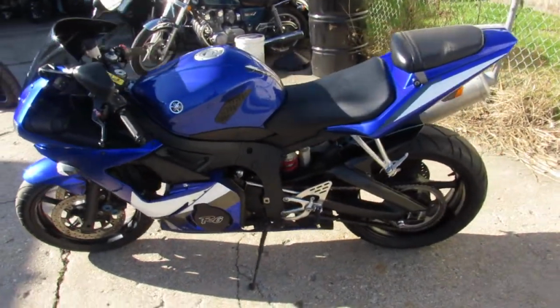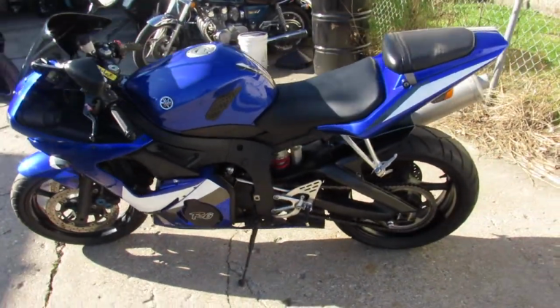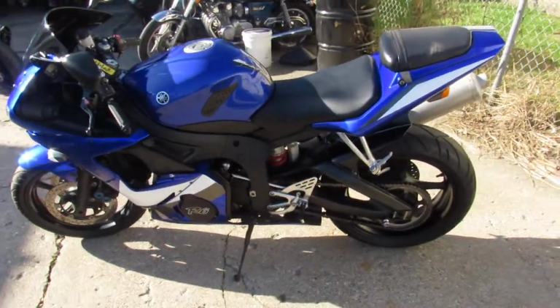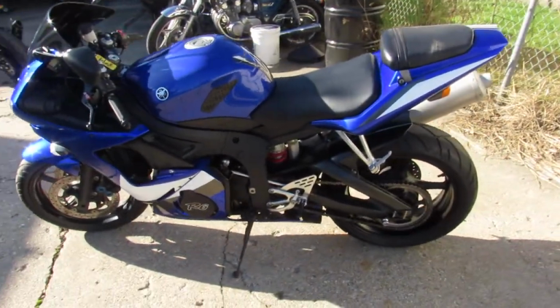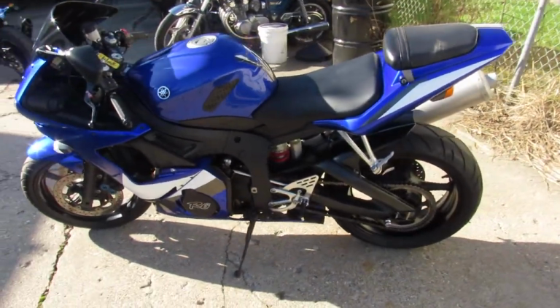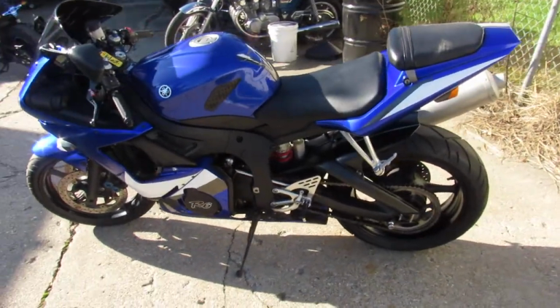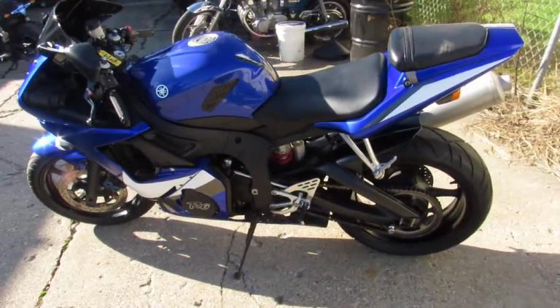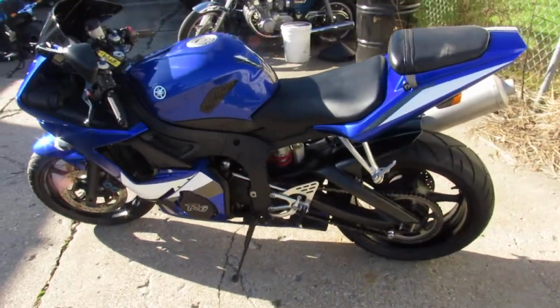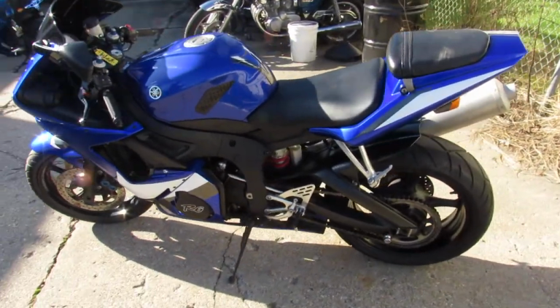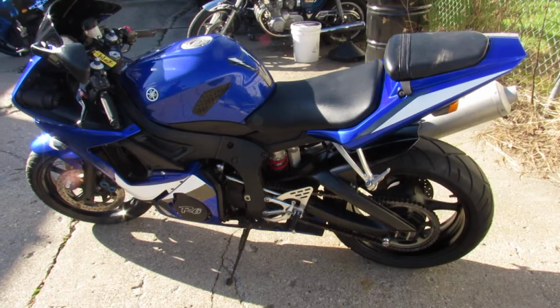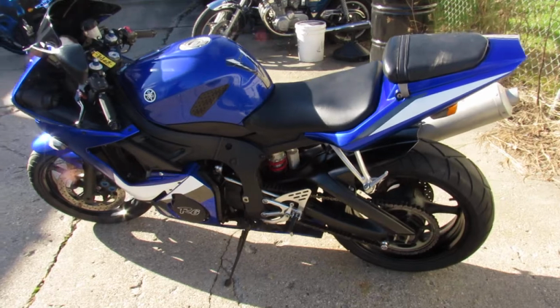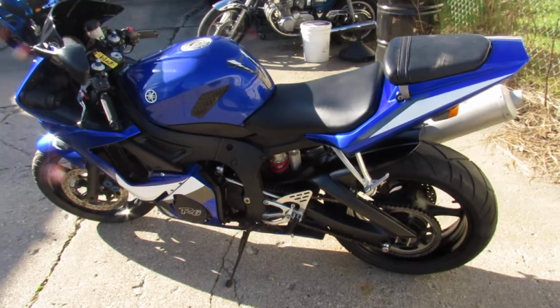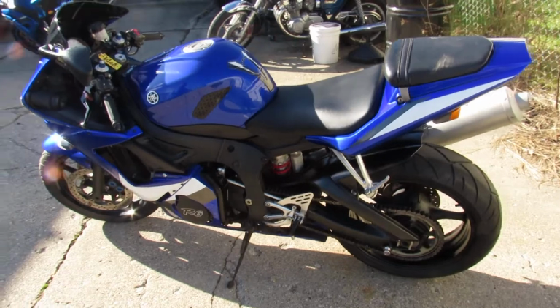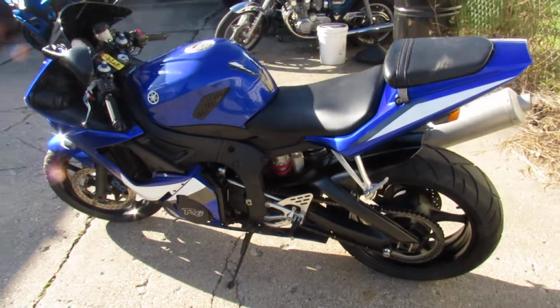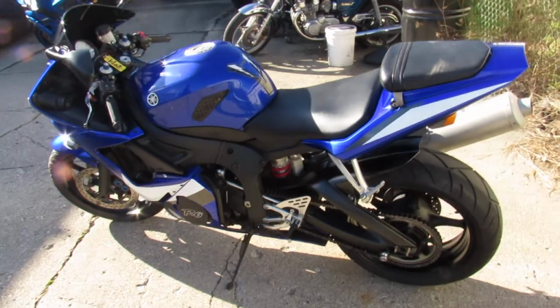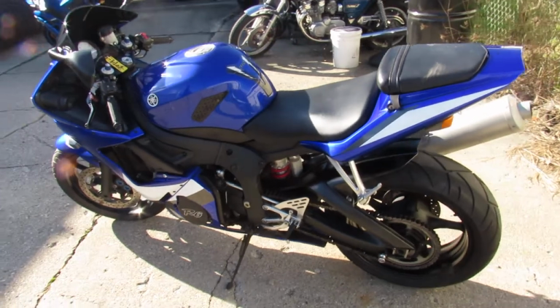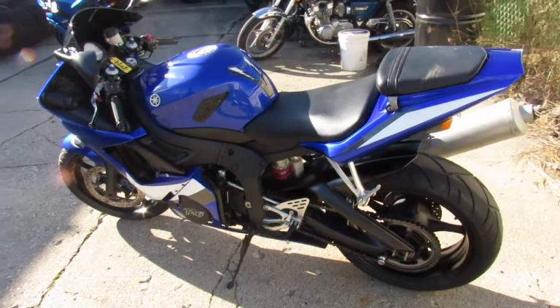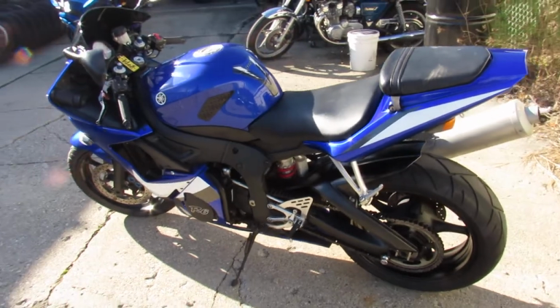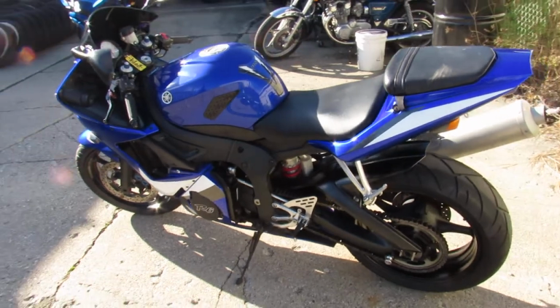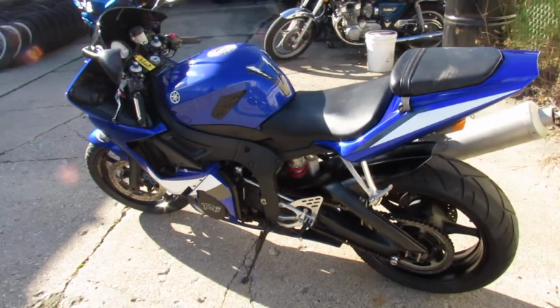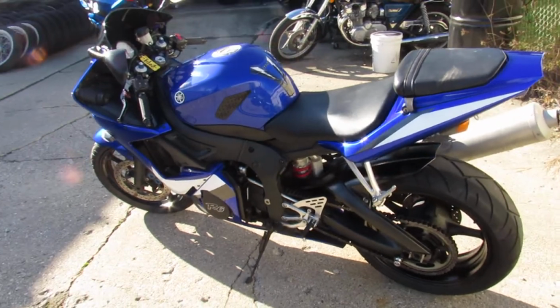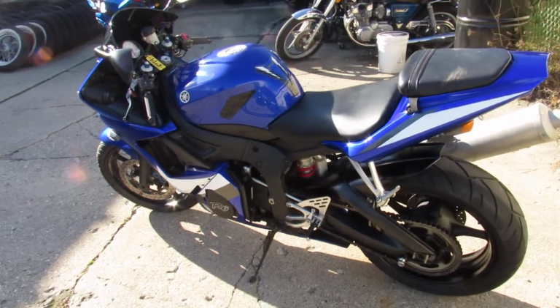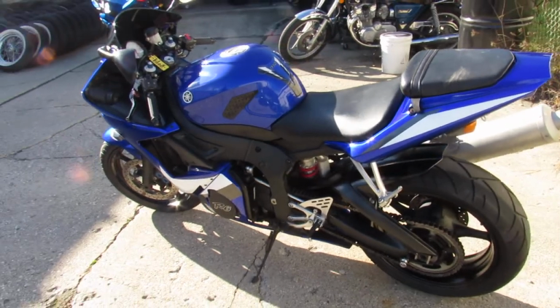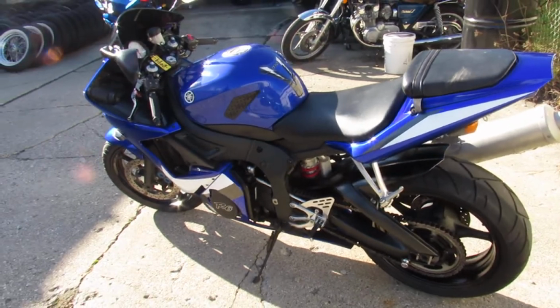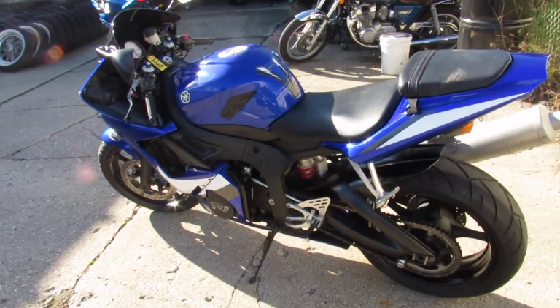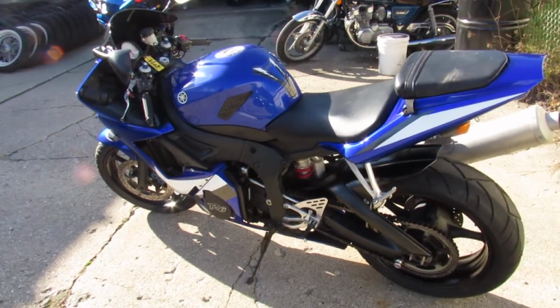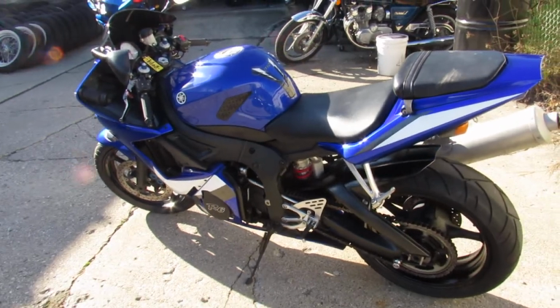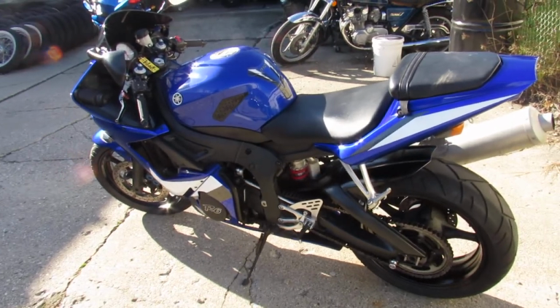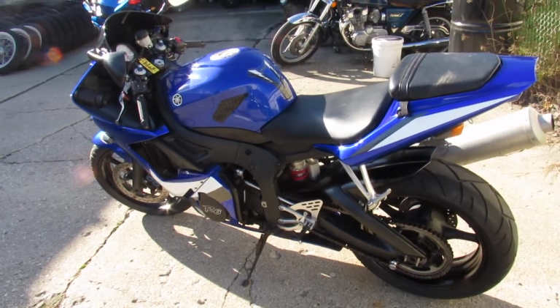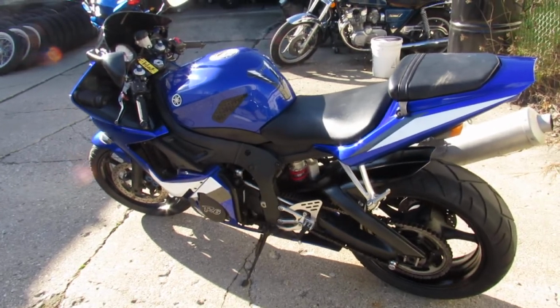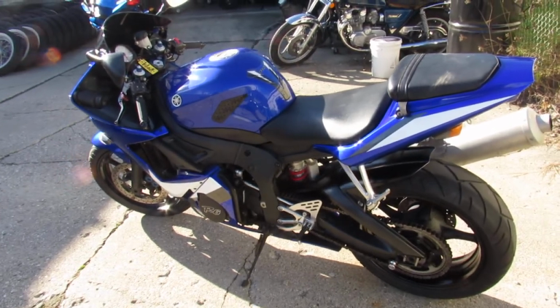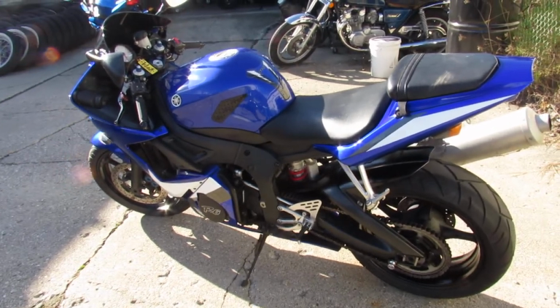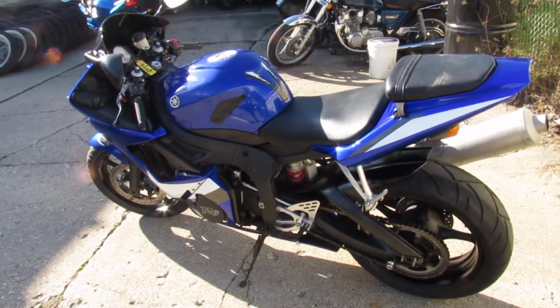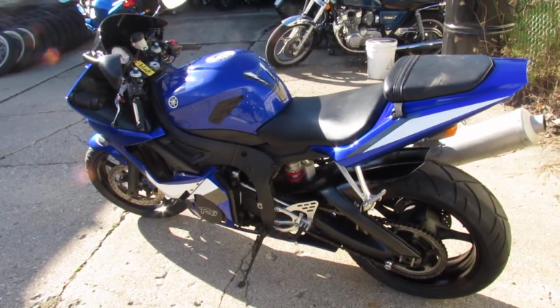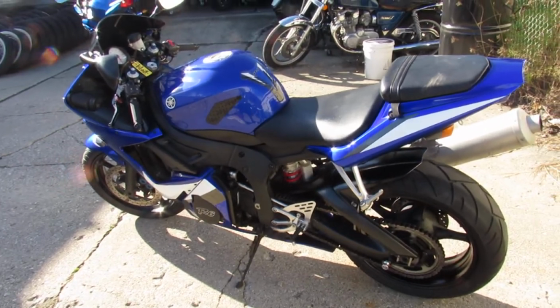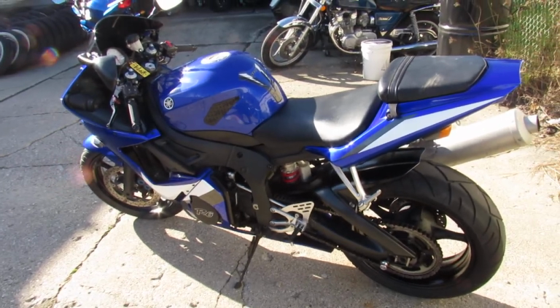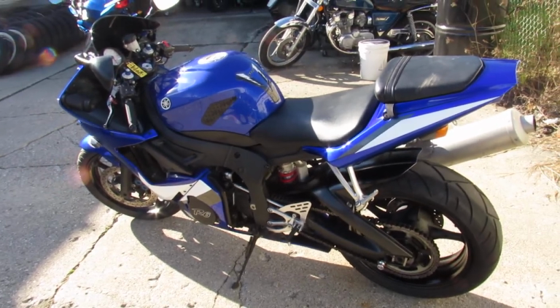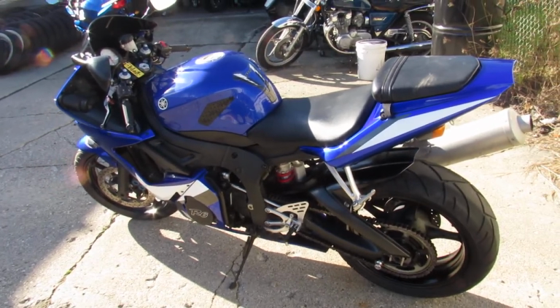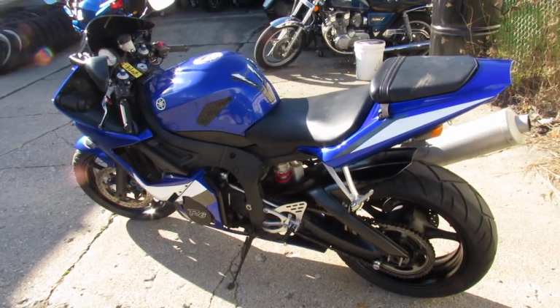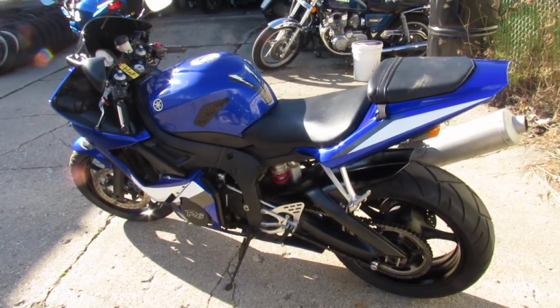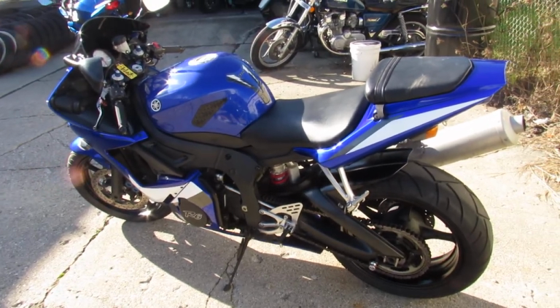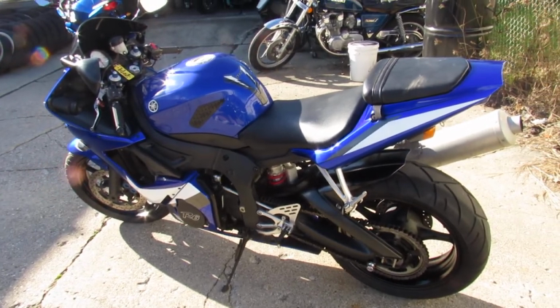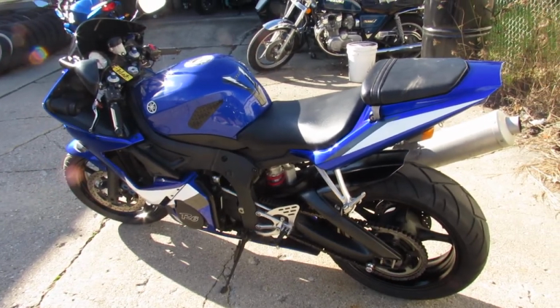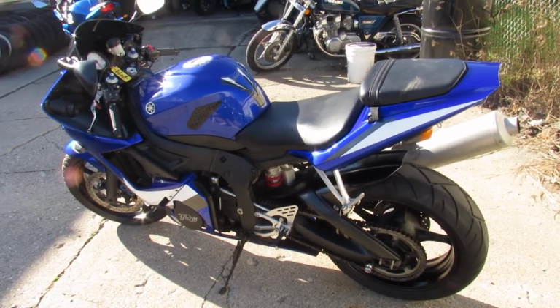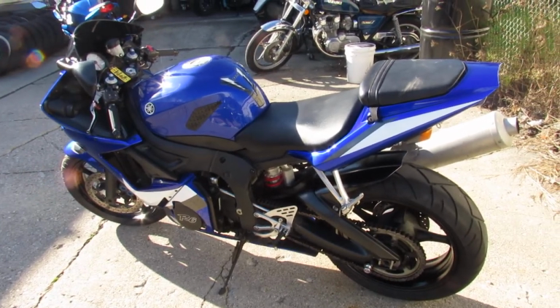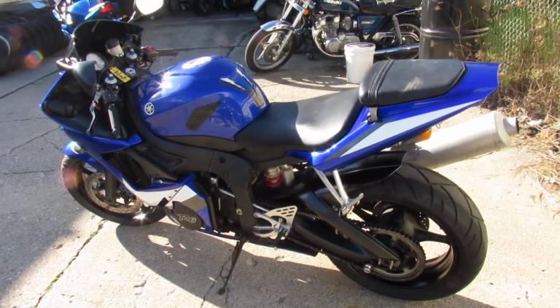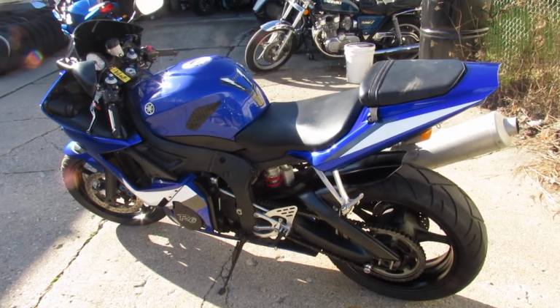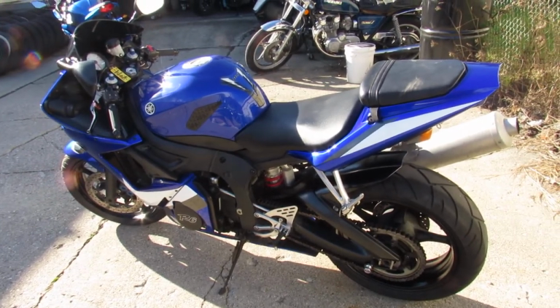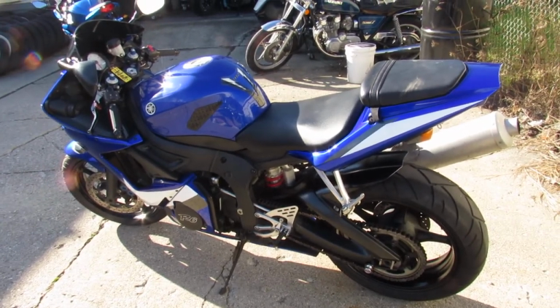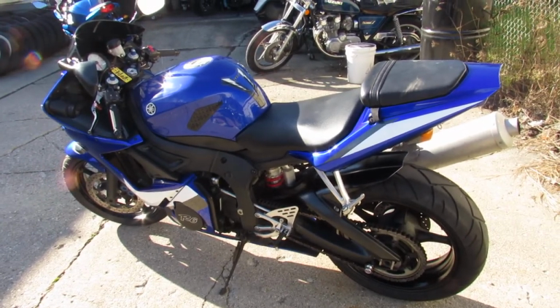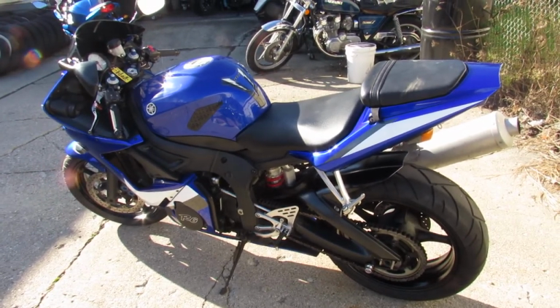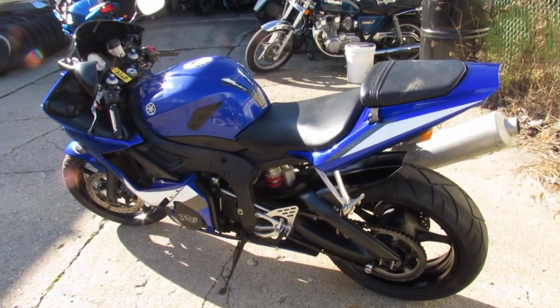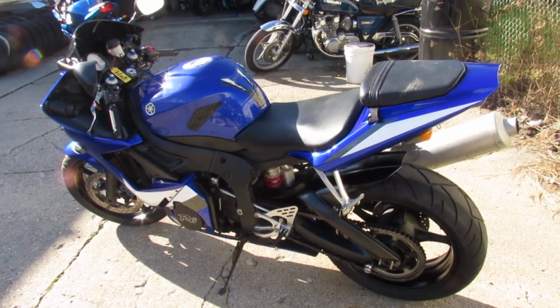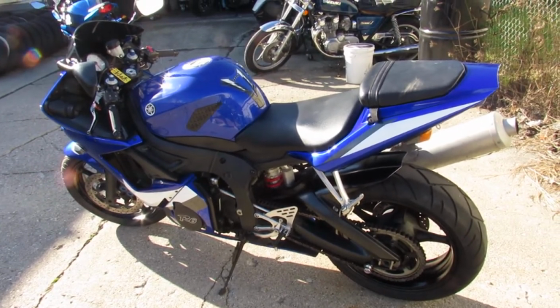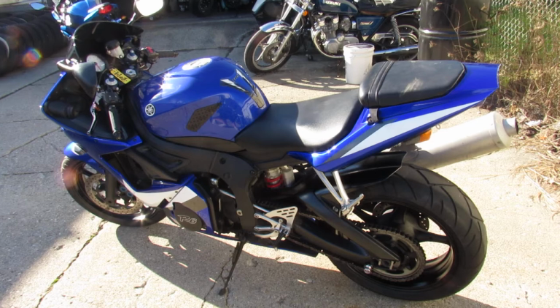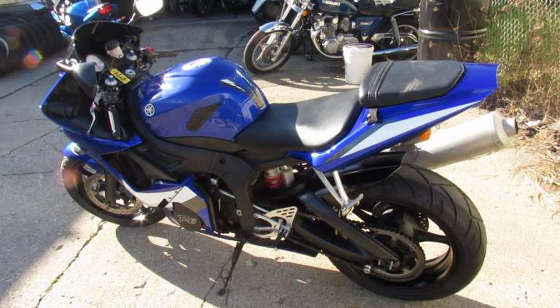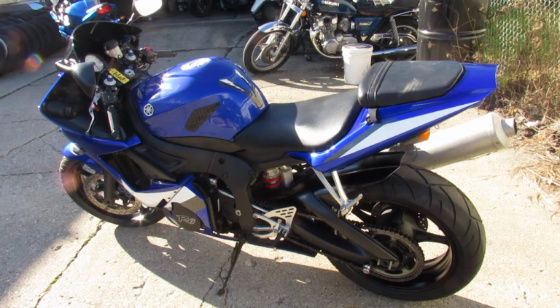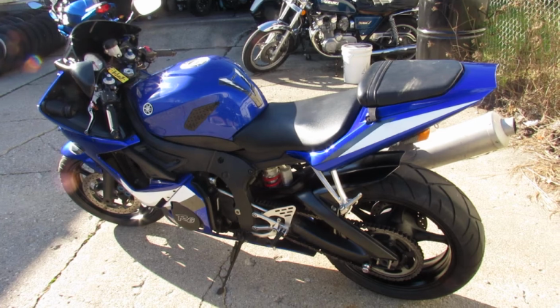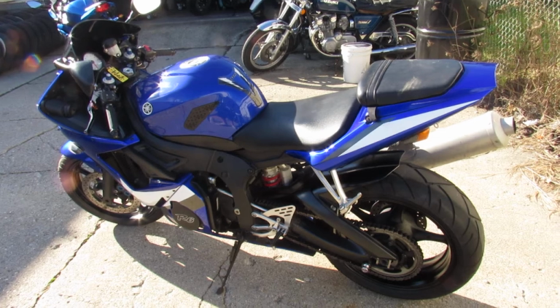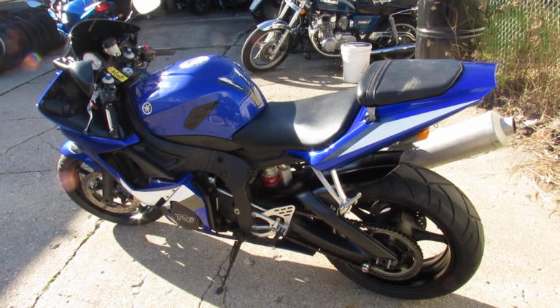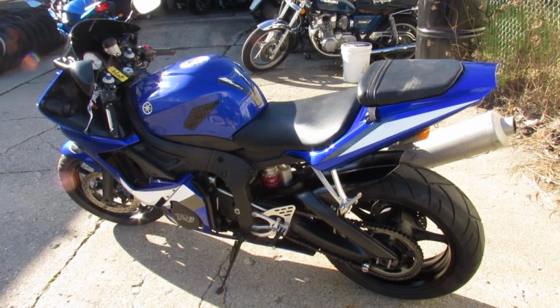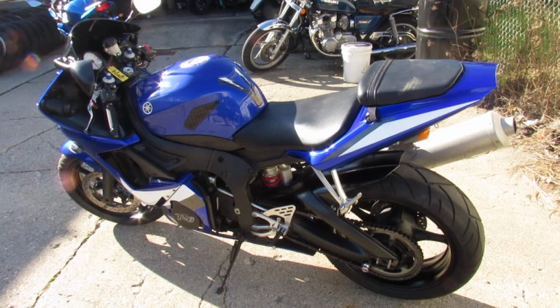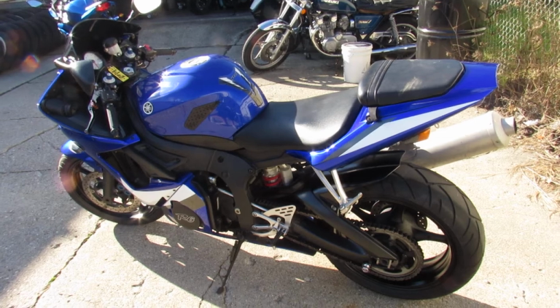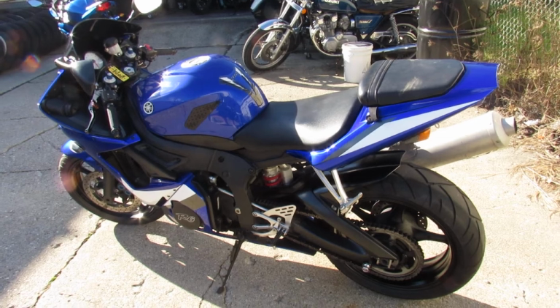That's an 06 R6, only $5,499. Give us a call at 810-648-9500.